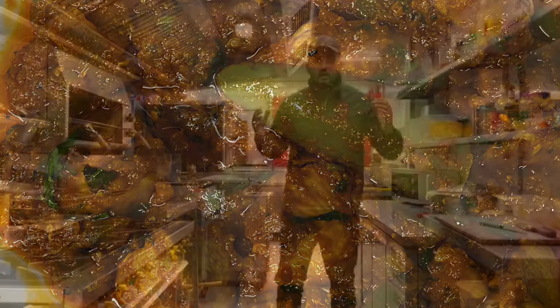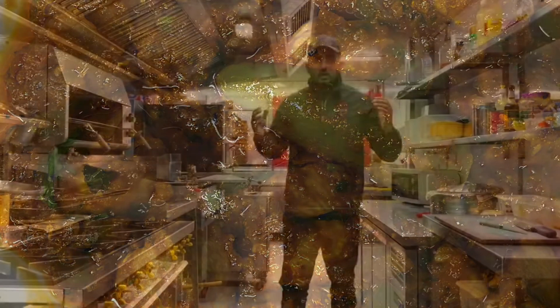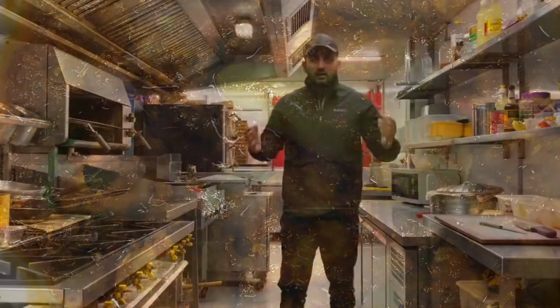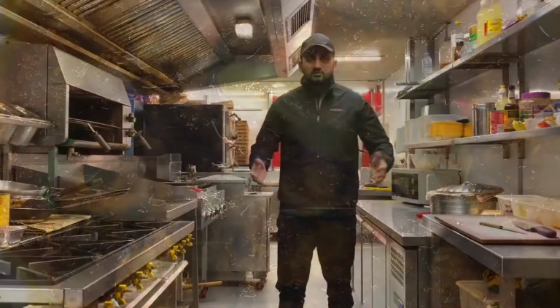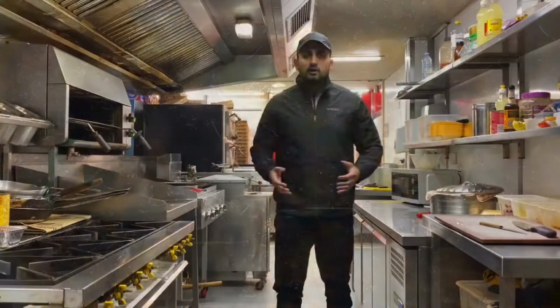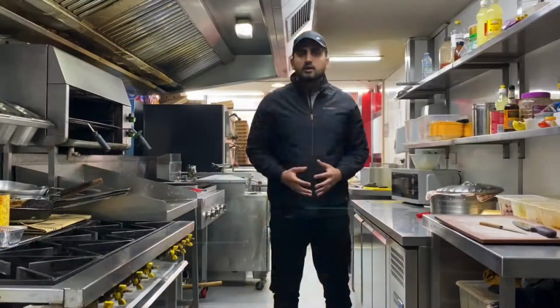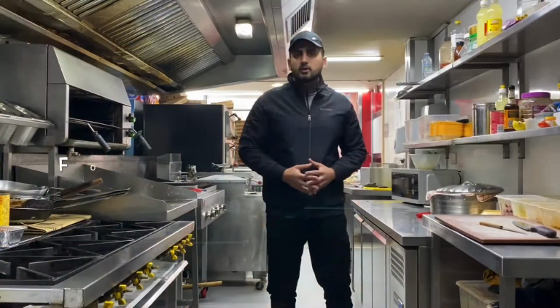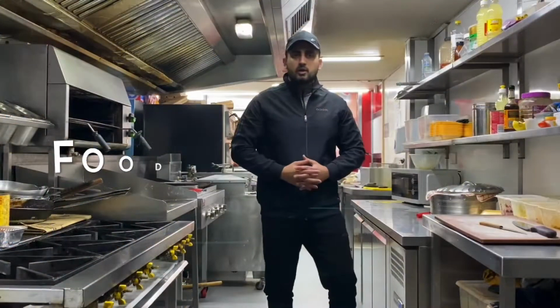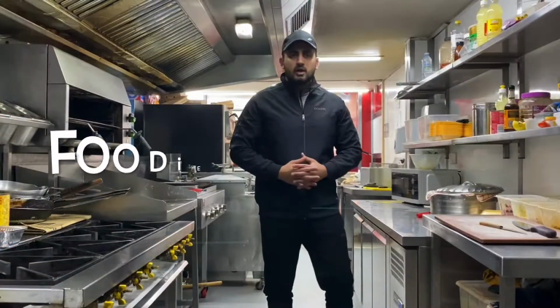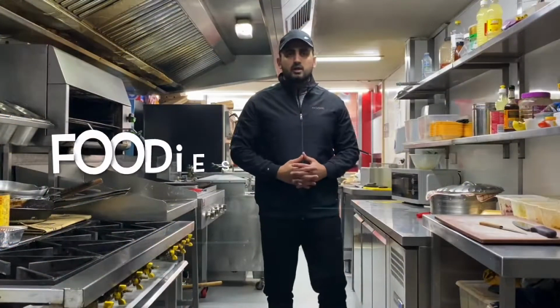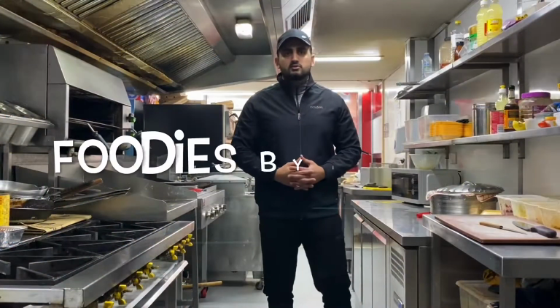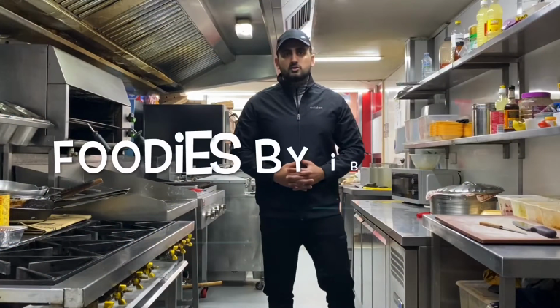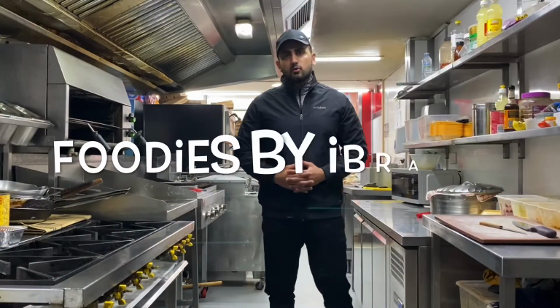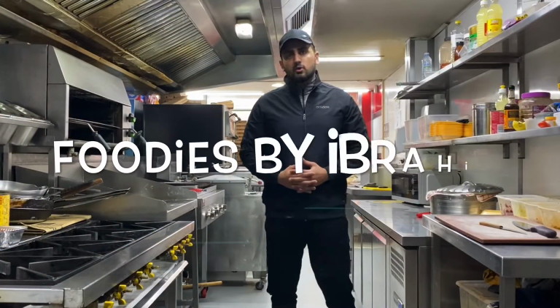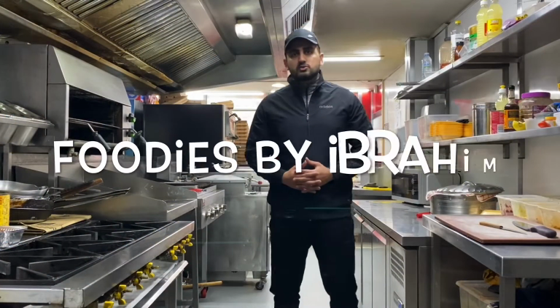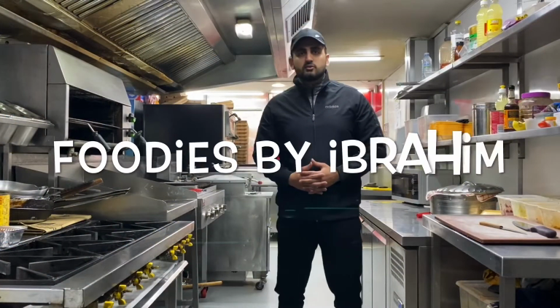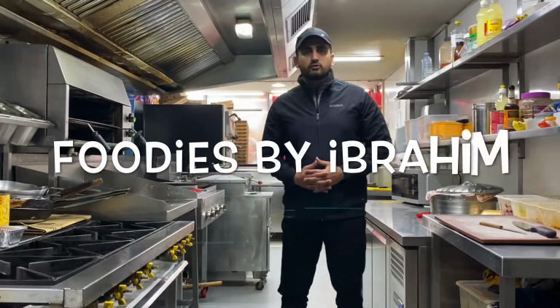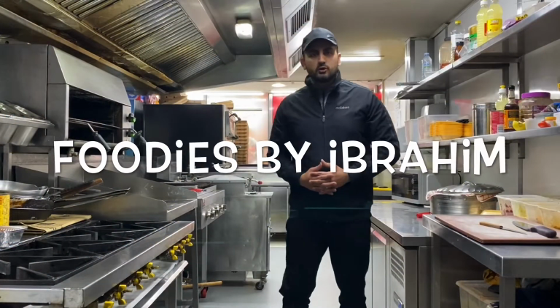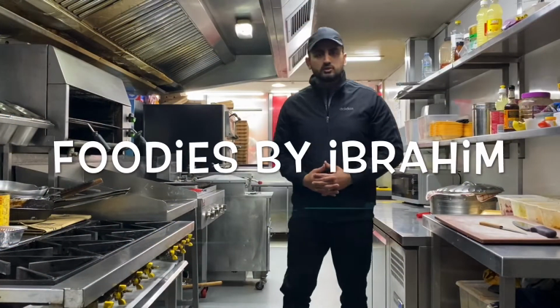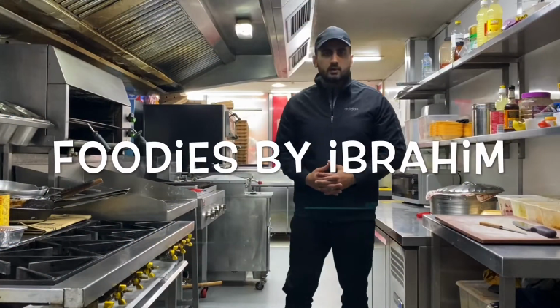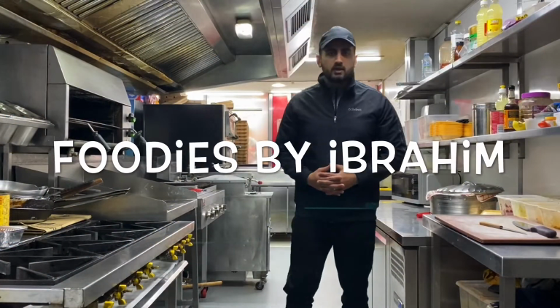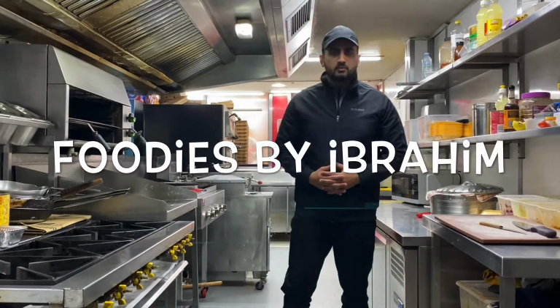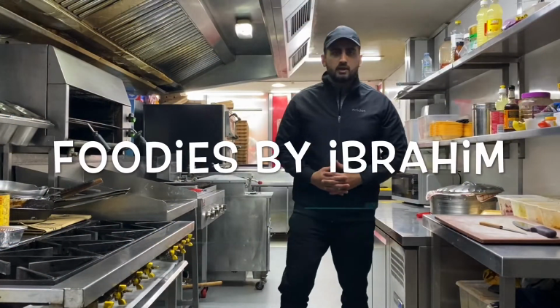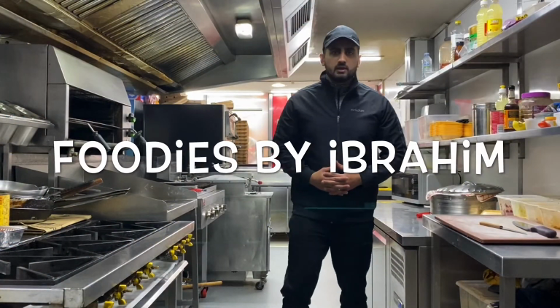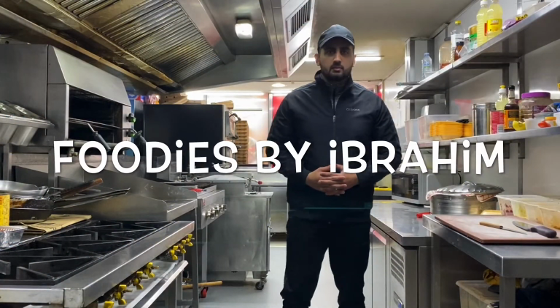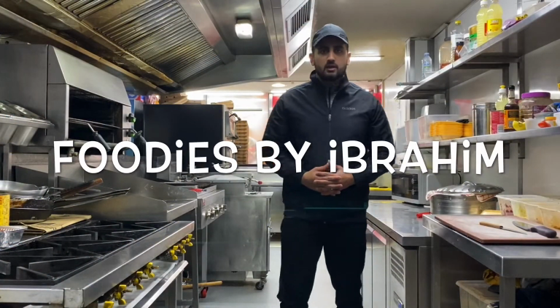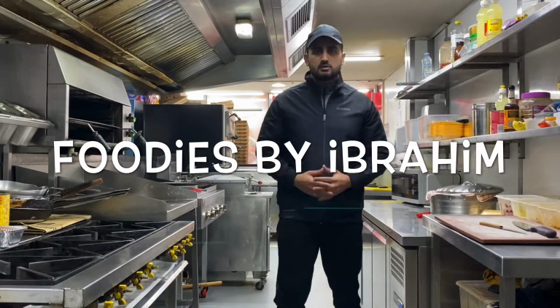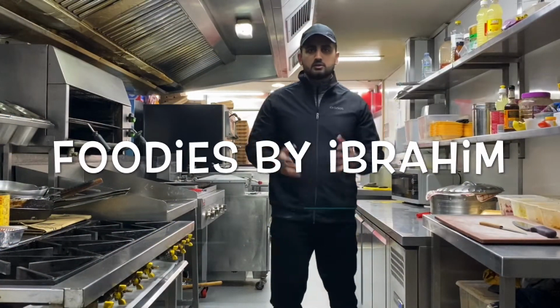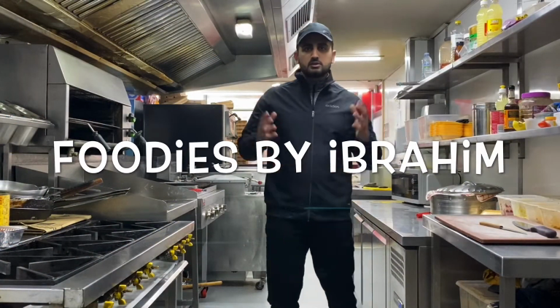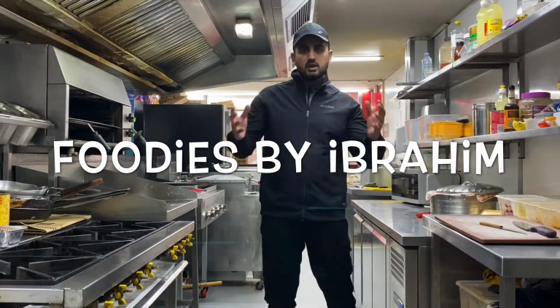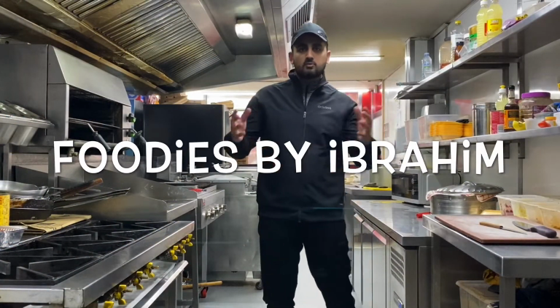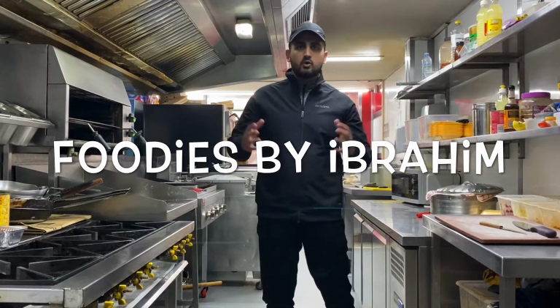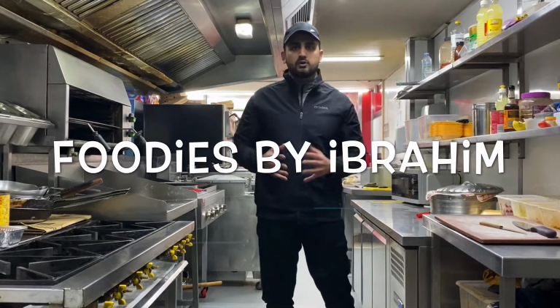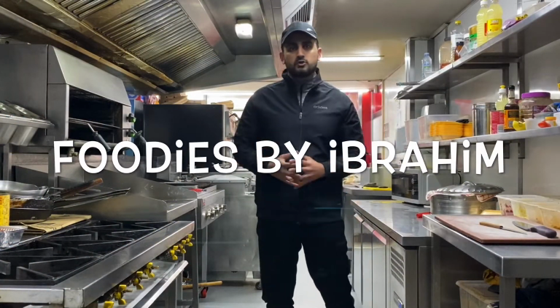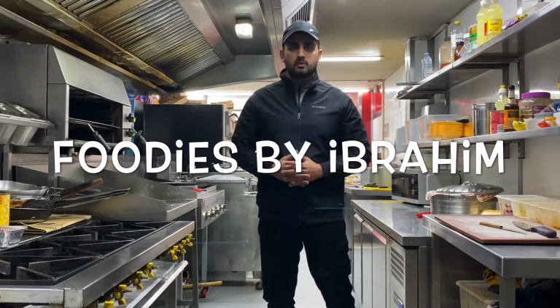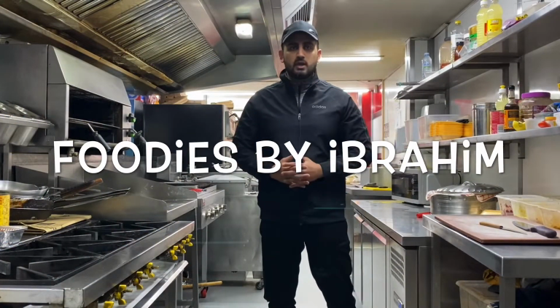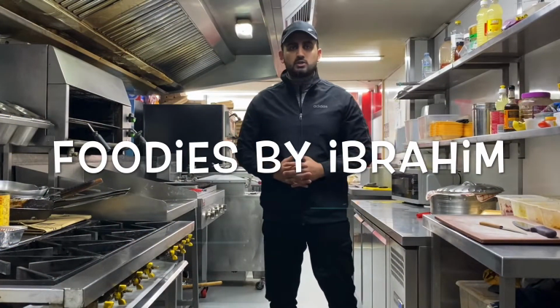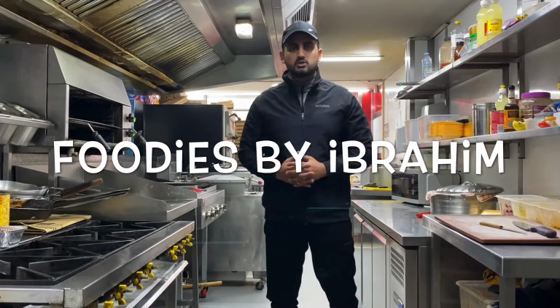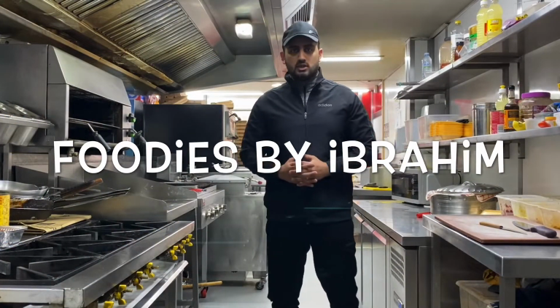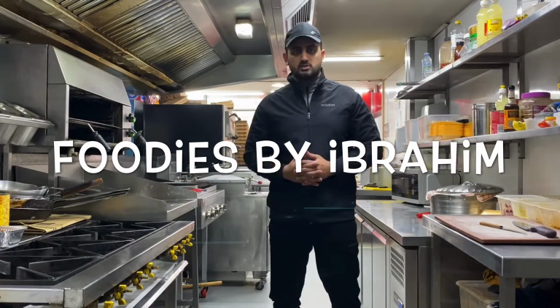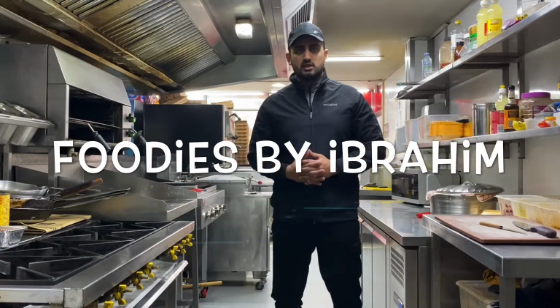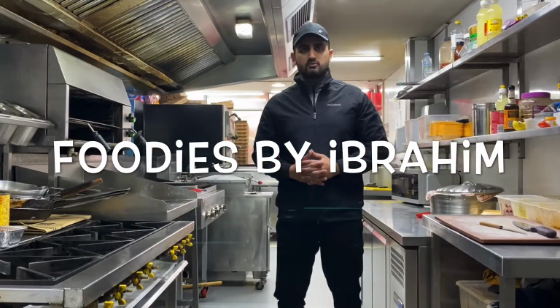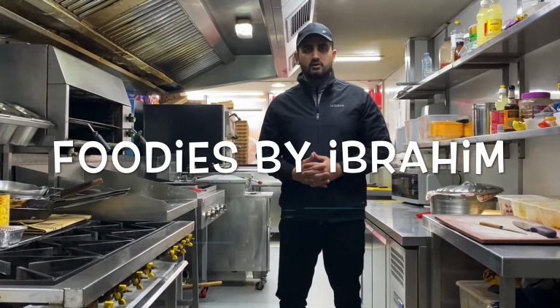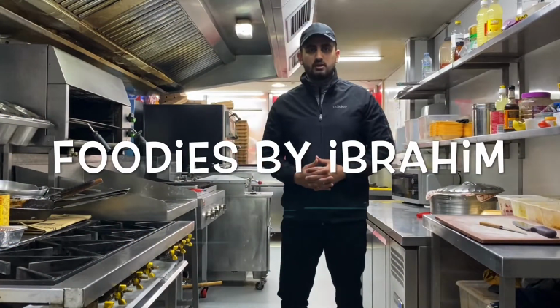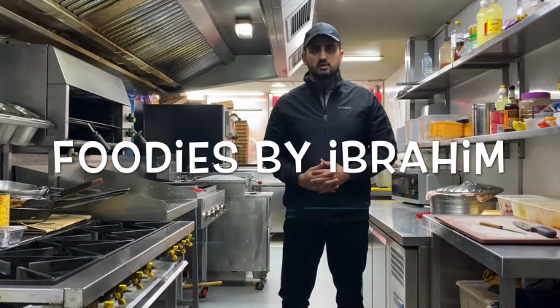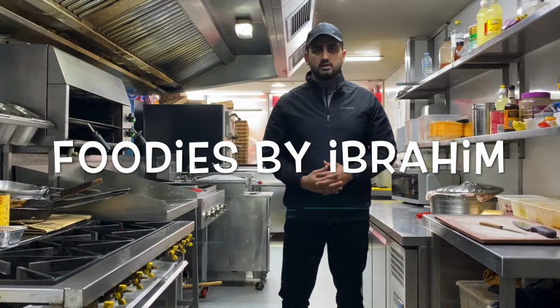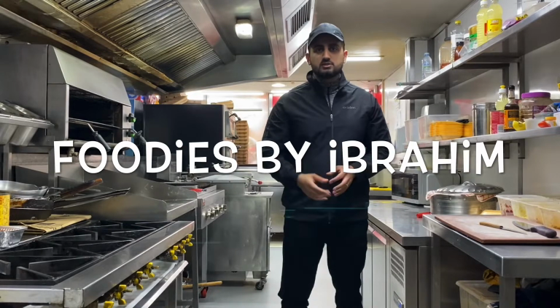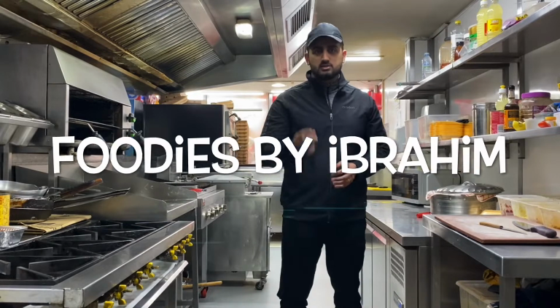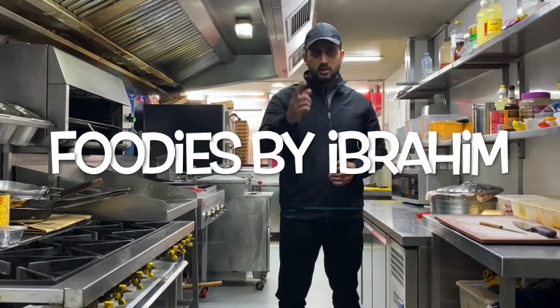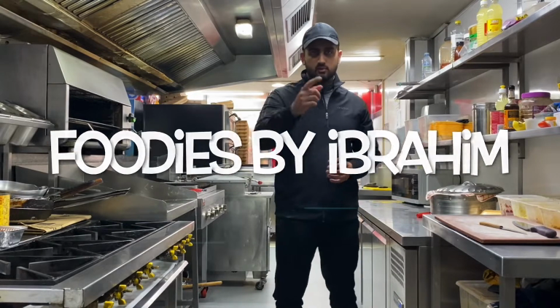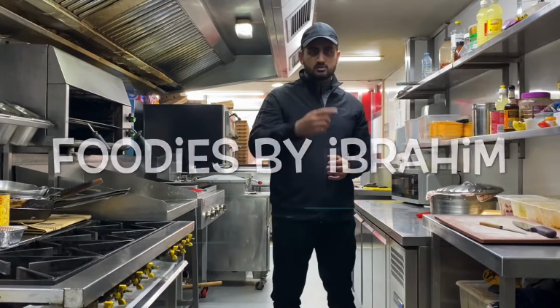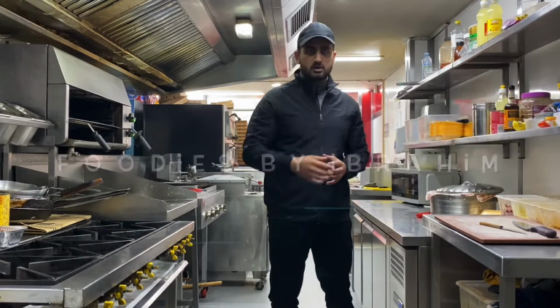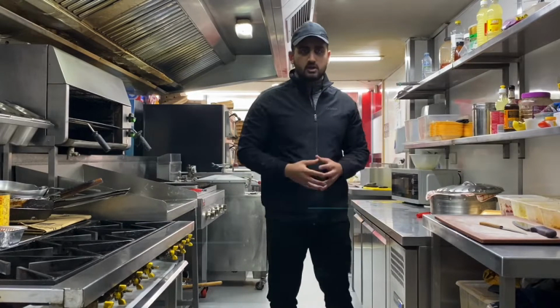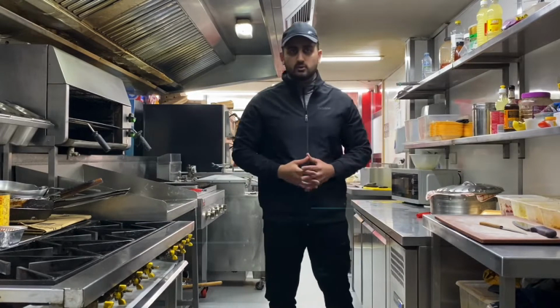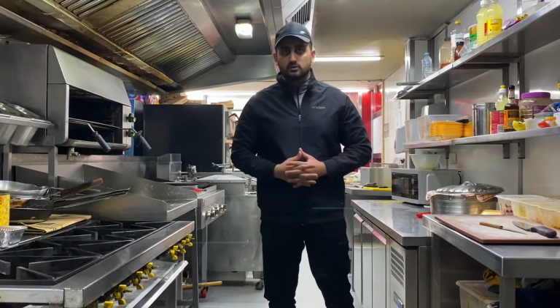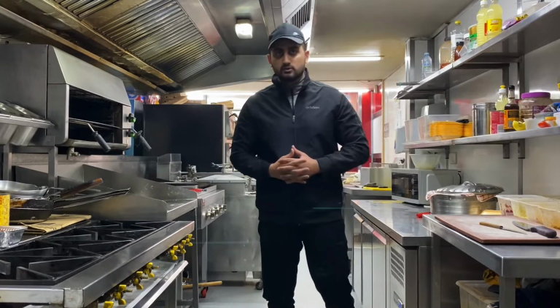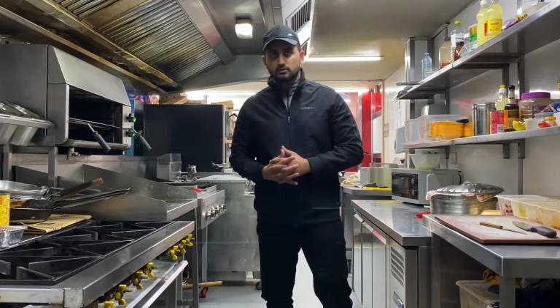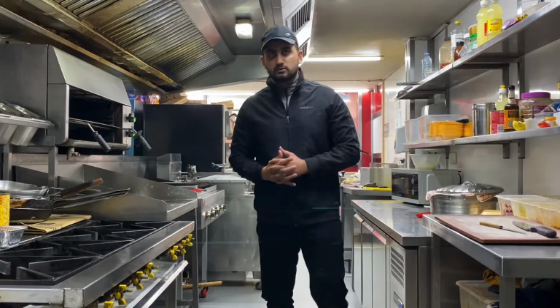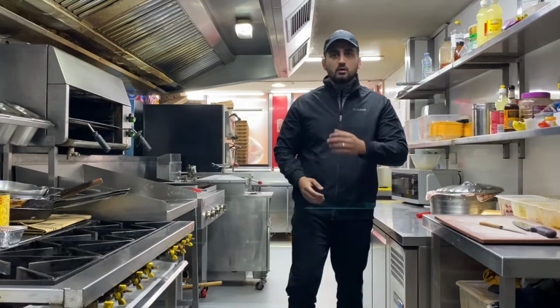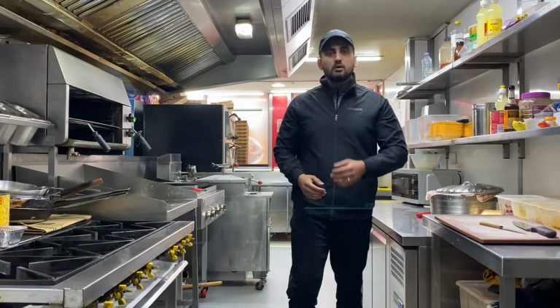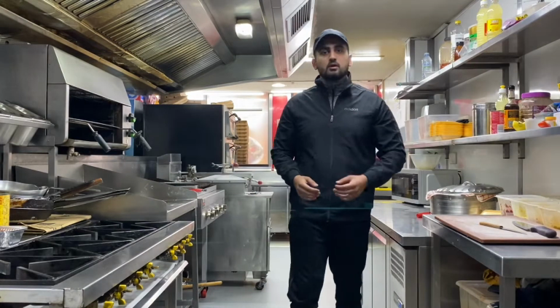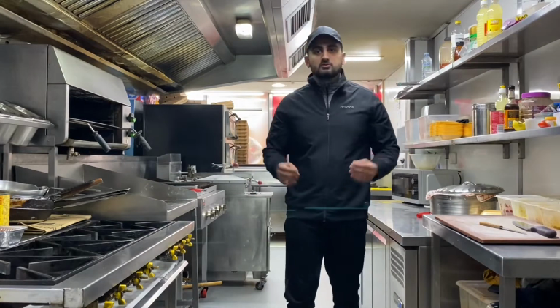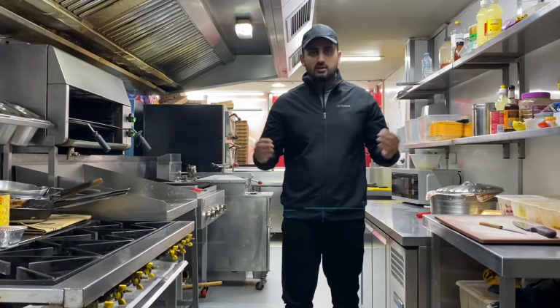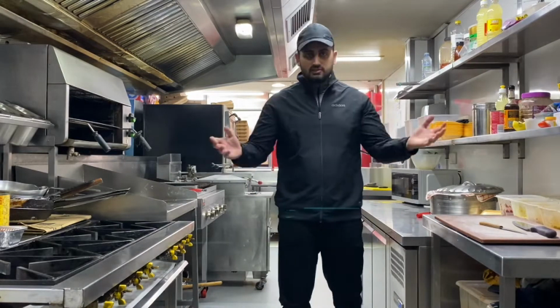Assalamu alaikum guys, you're watching Foodies by Ibrahim, and today I'm going to make chicken jalfrezi takeaway style.